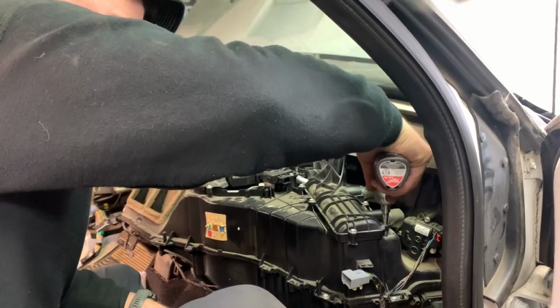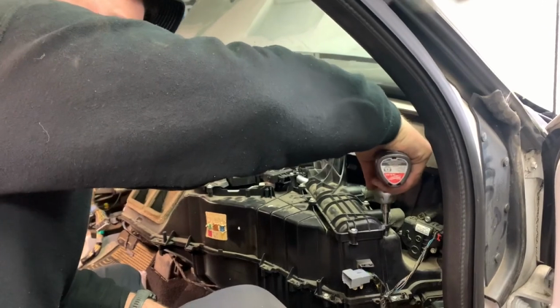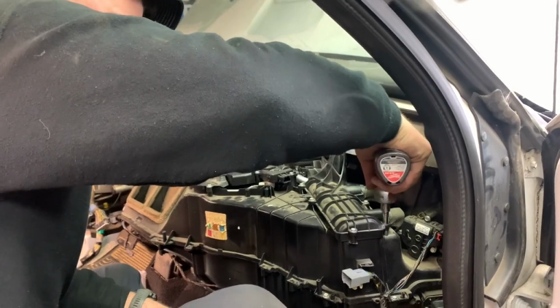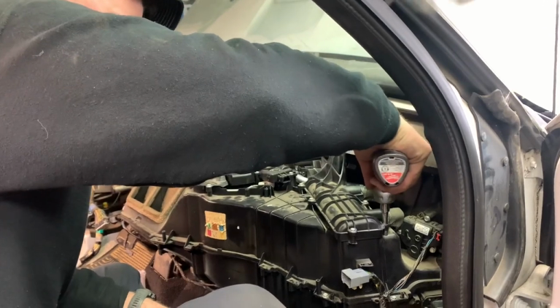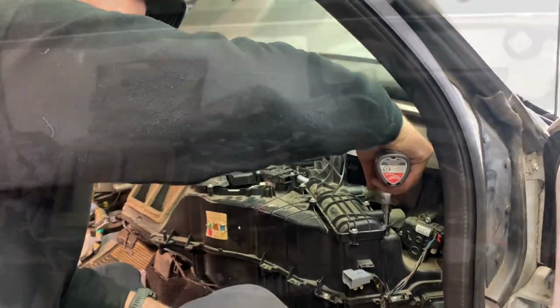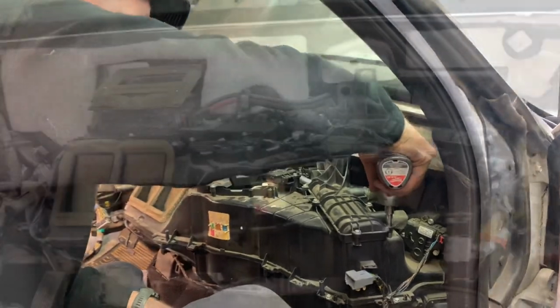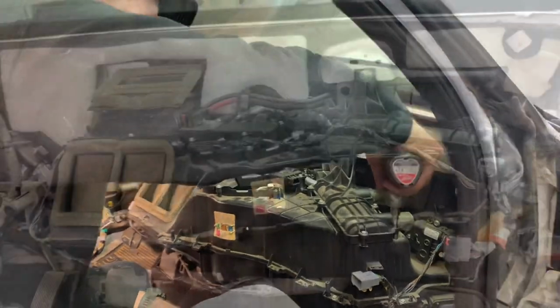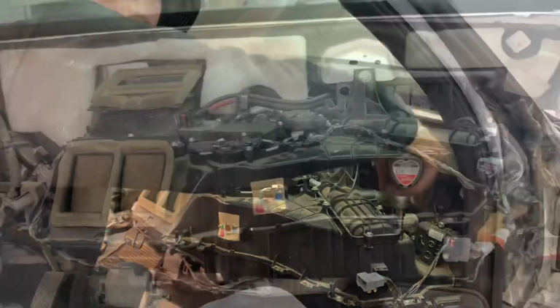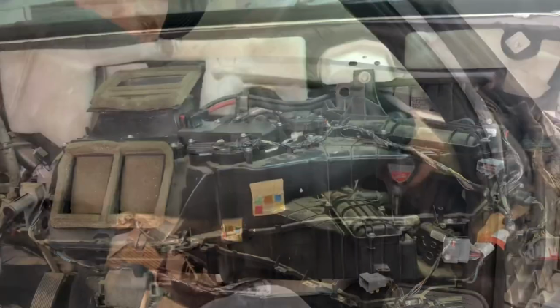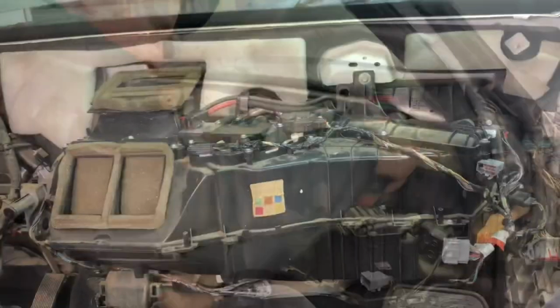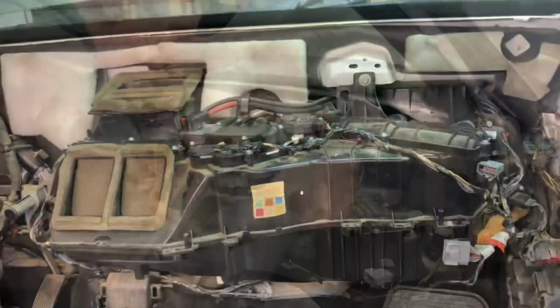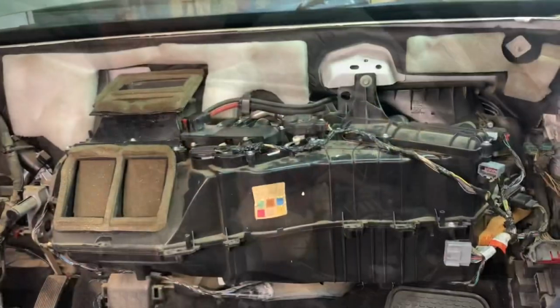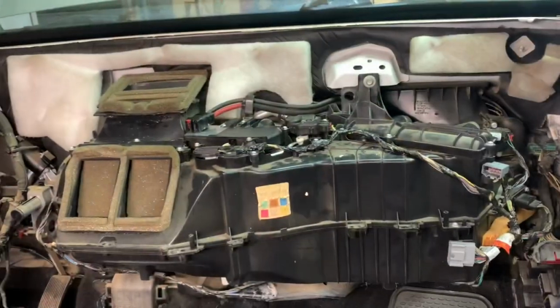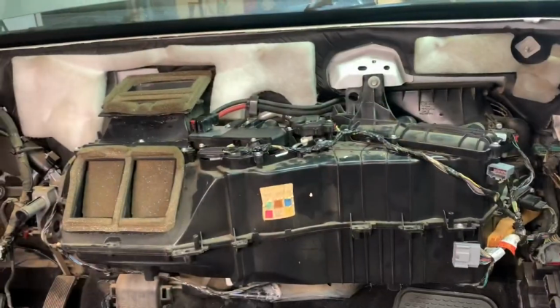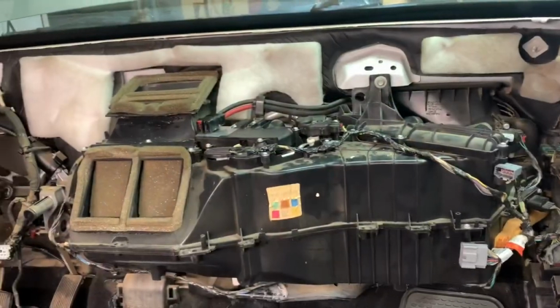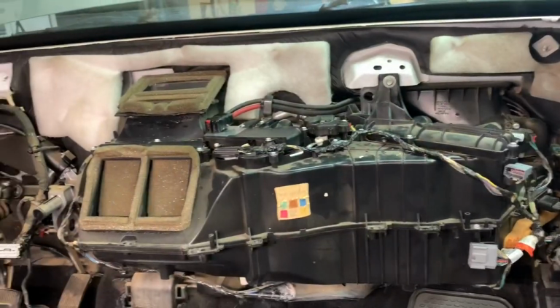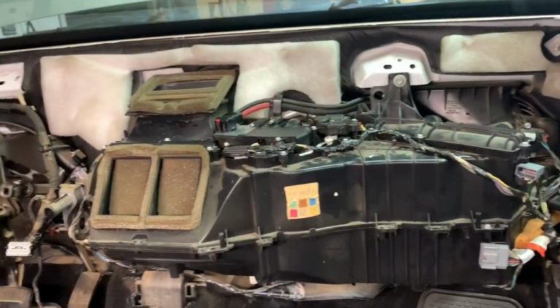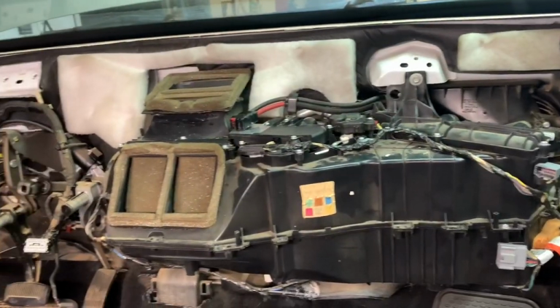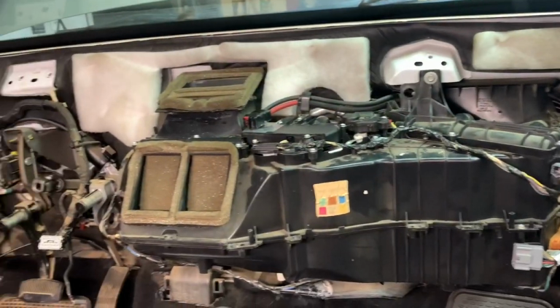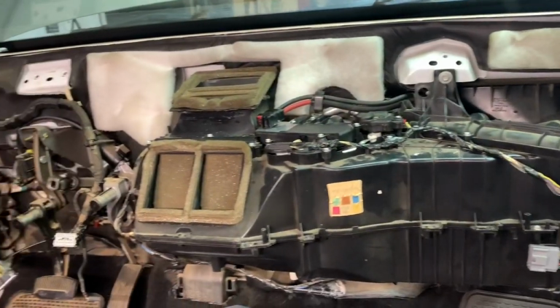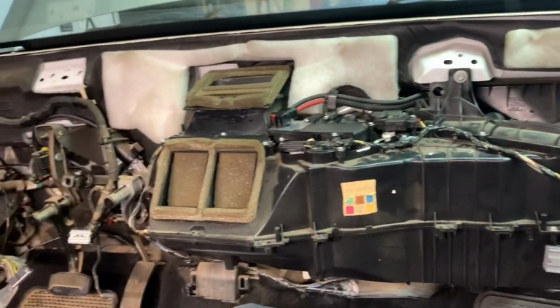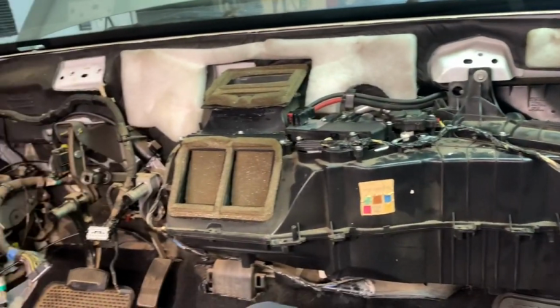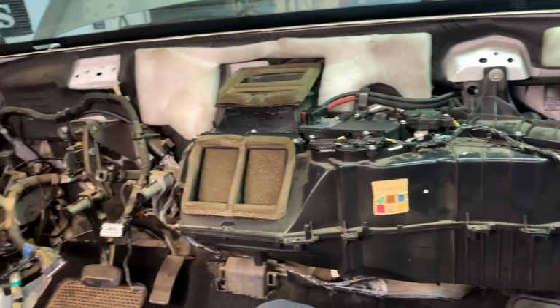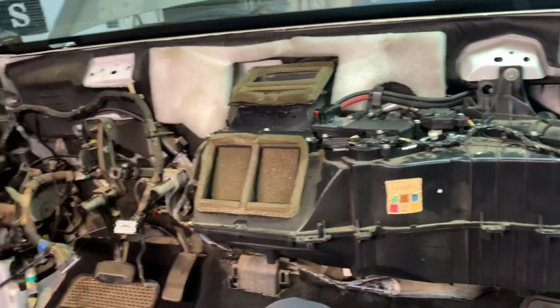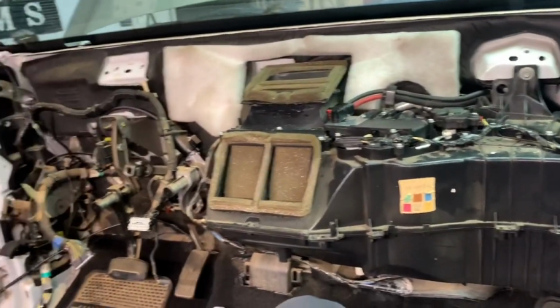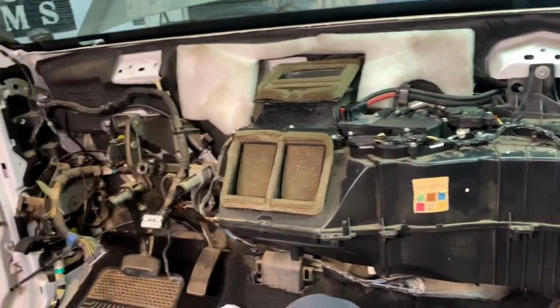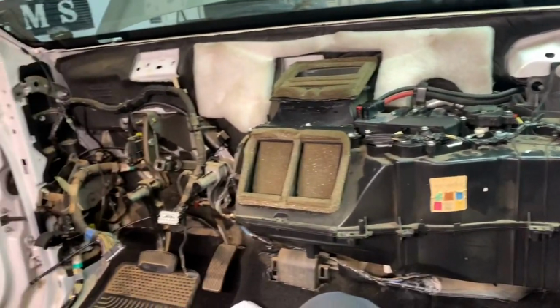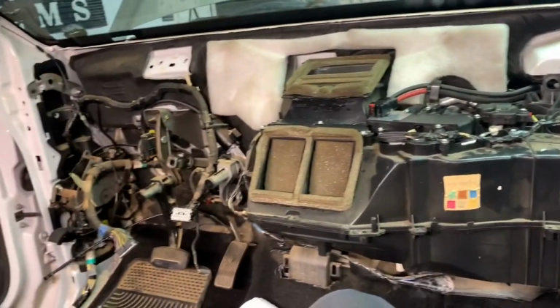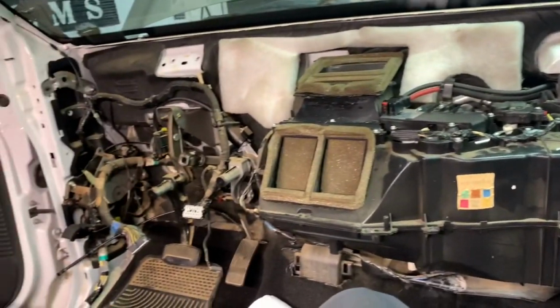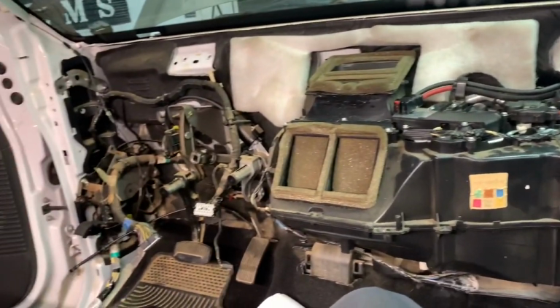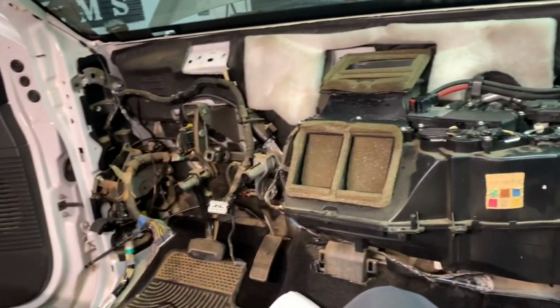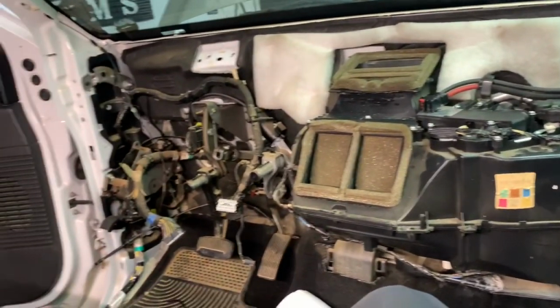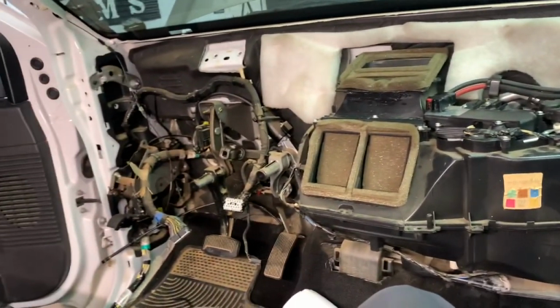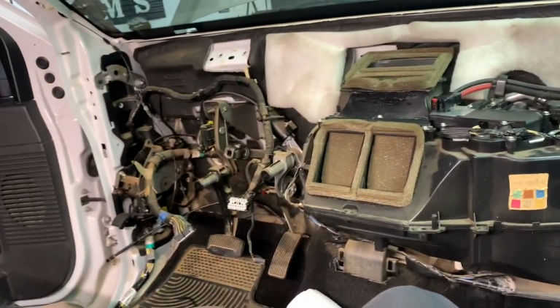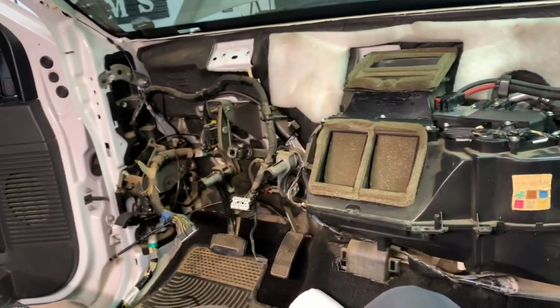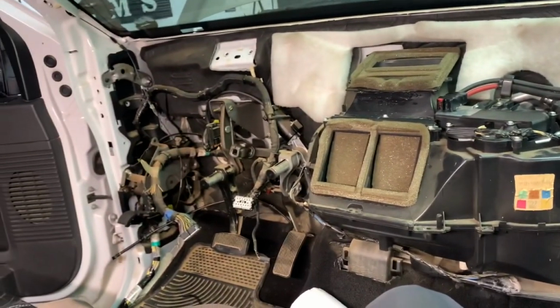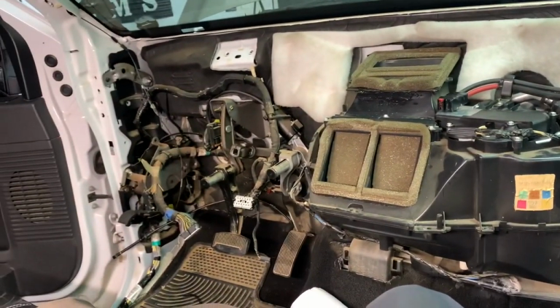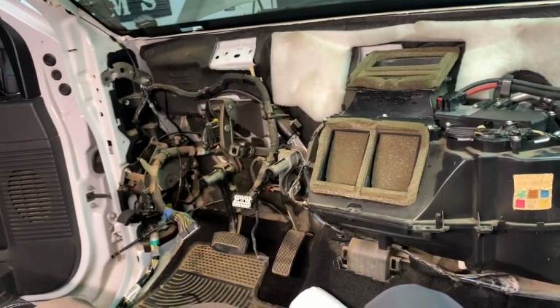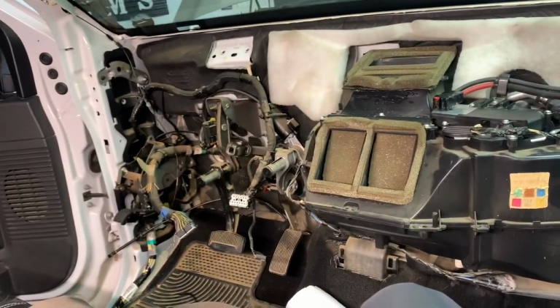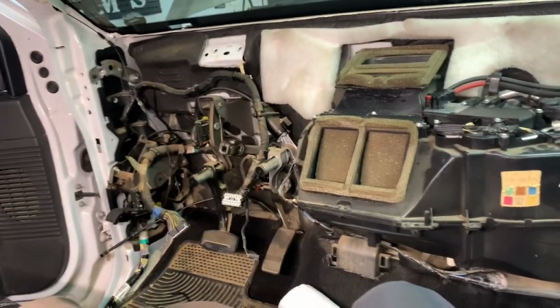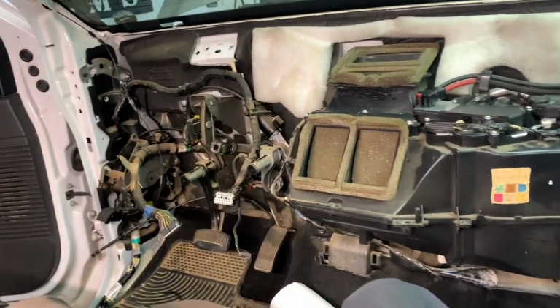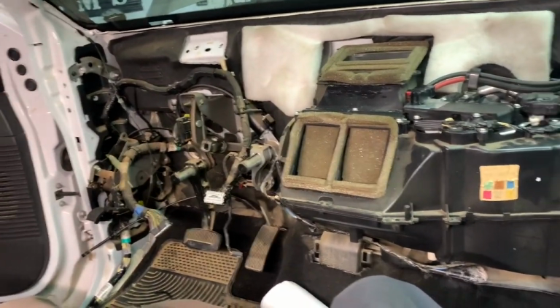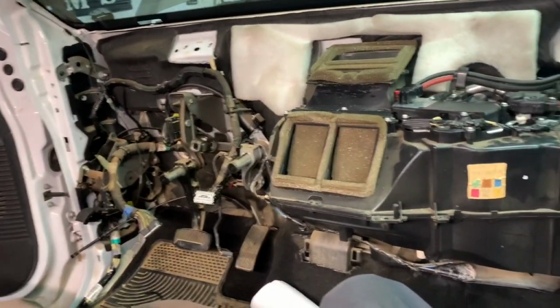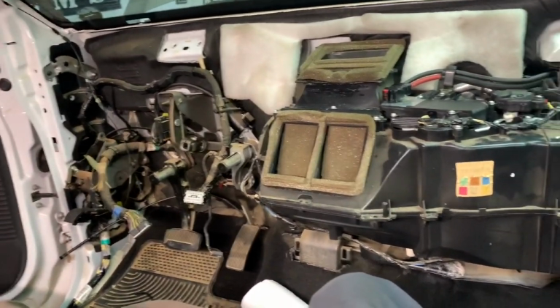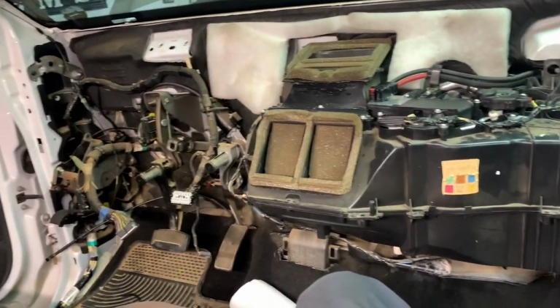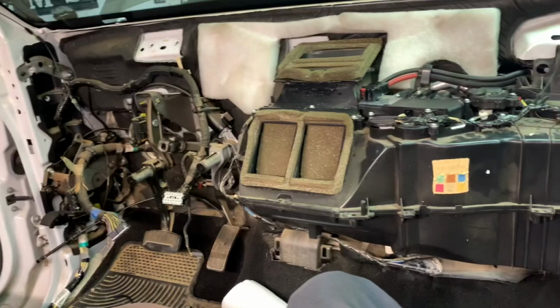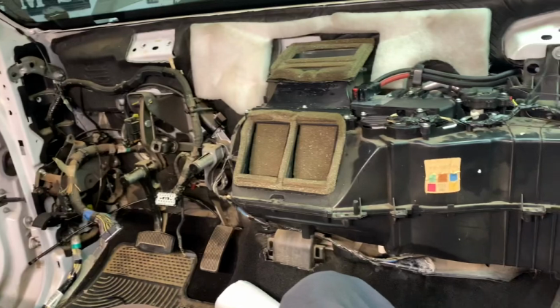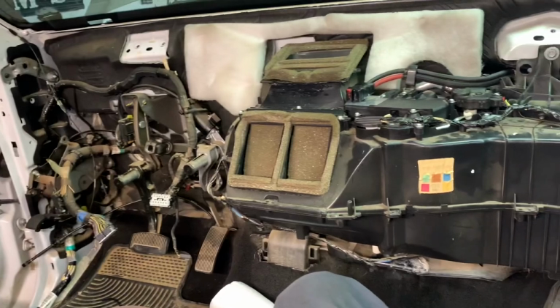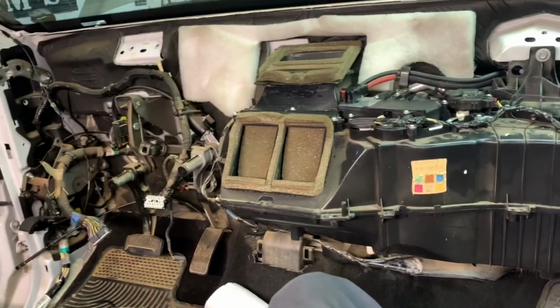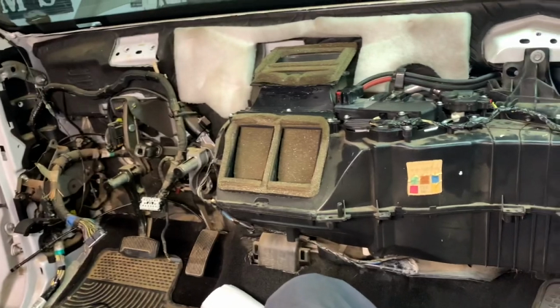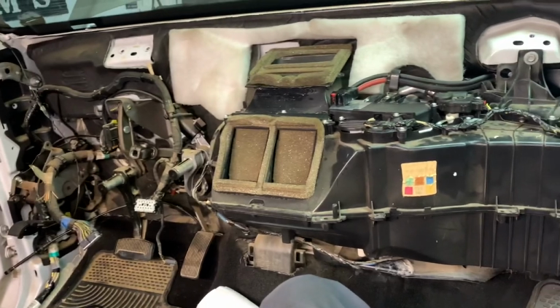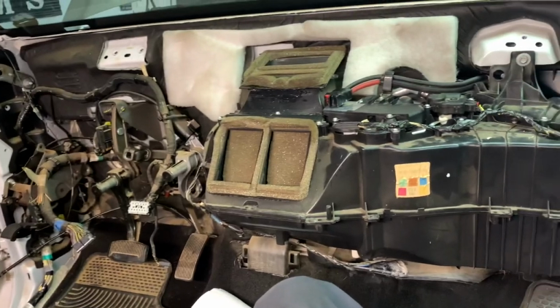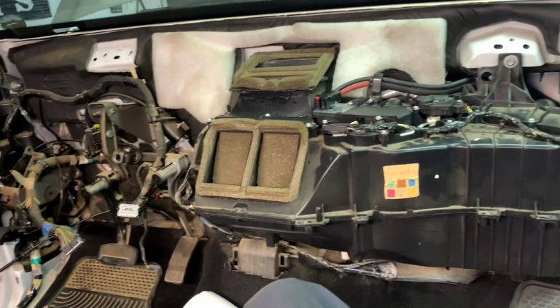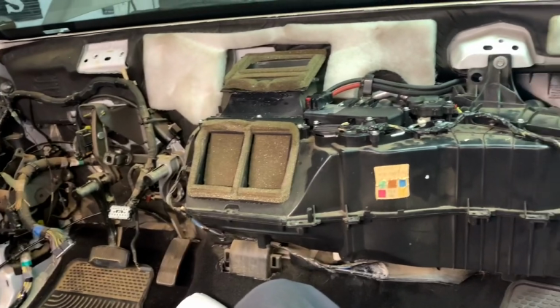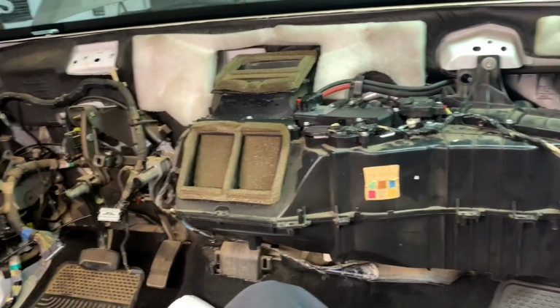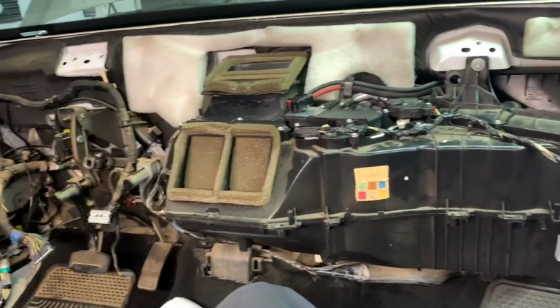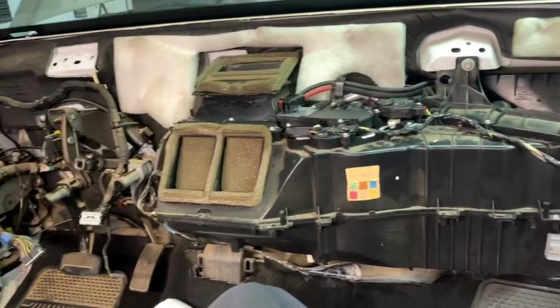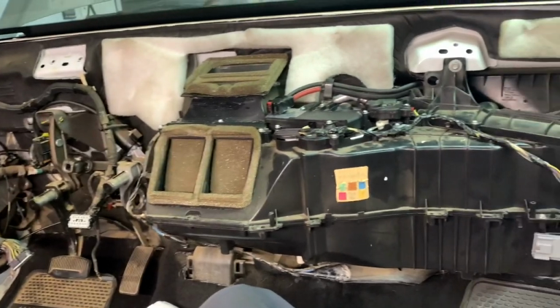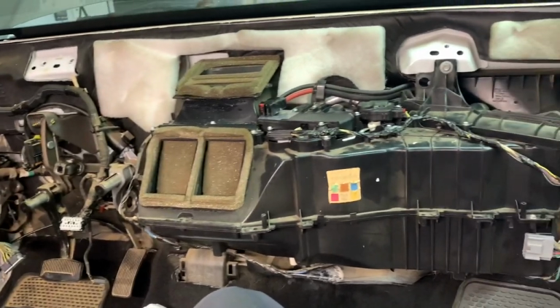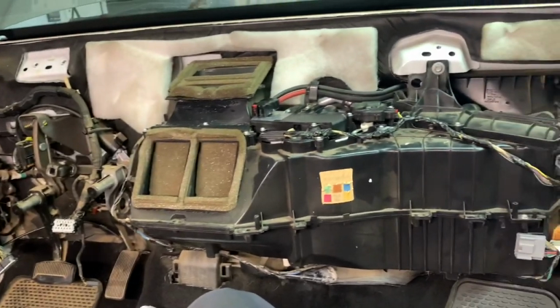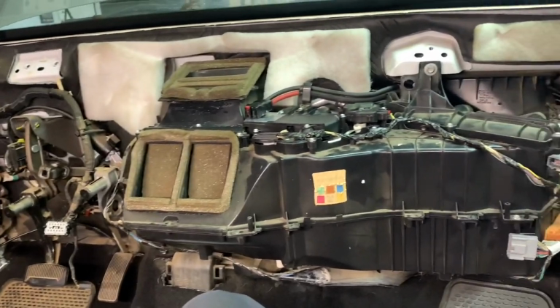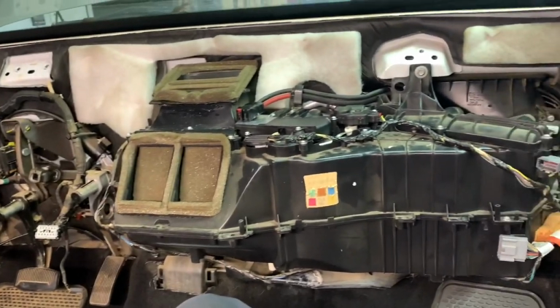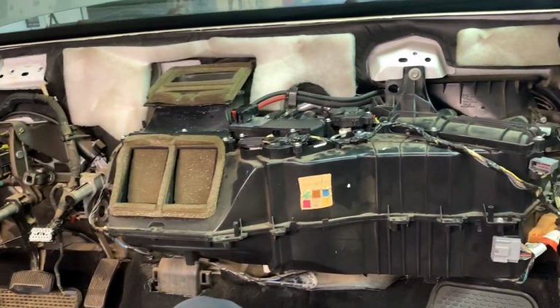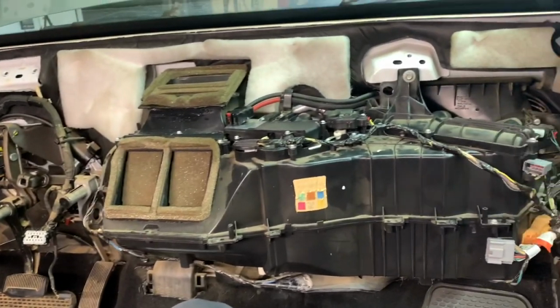We are all back together on the HVAC box. Now we're going to wrestle that dash back in here.